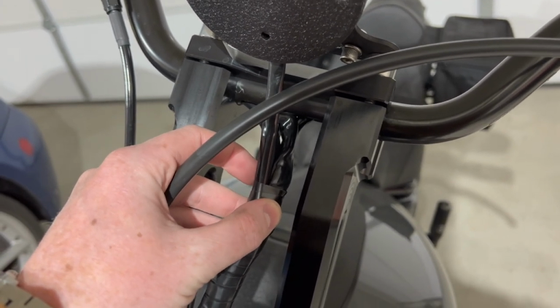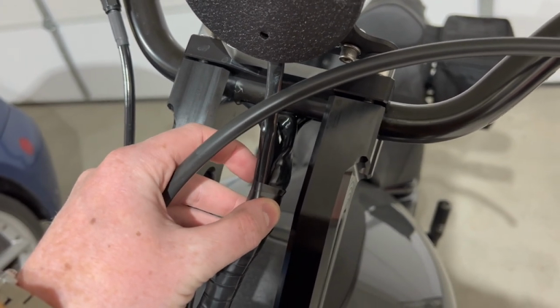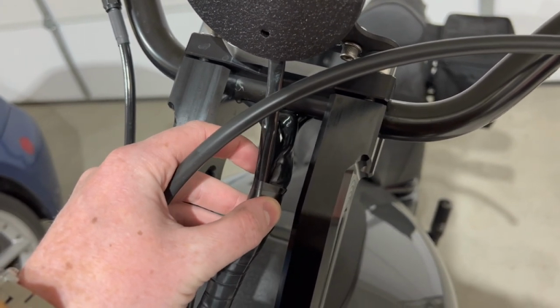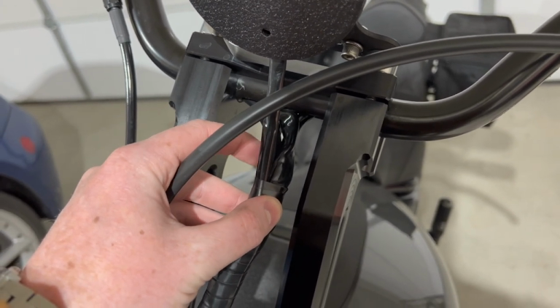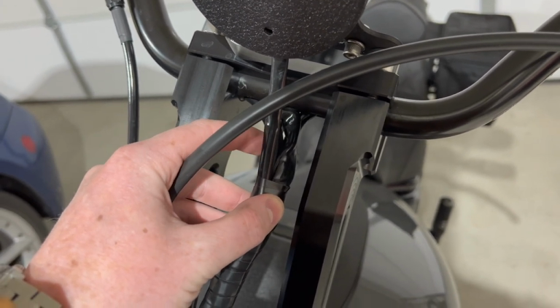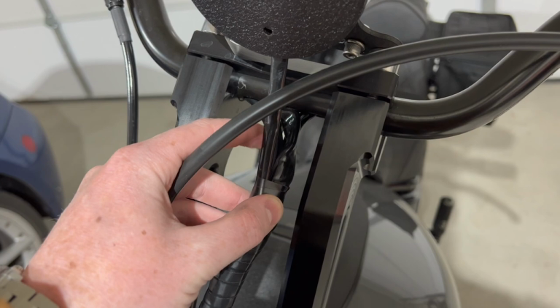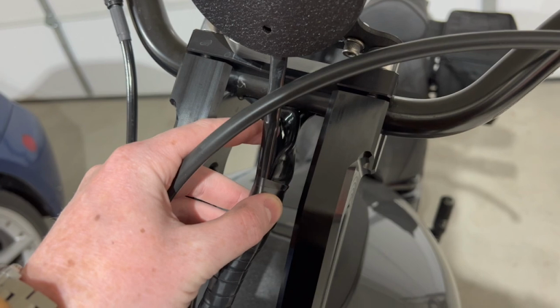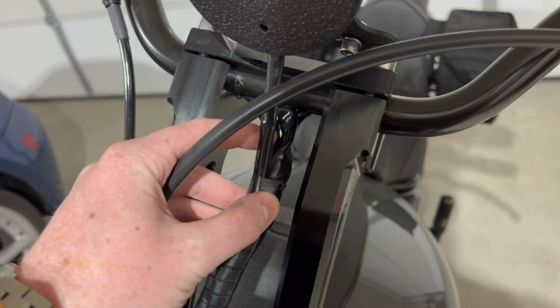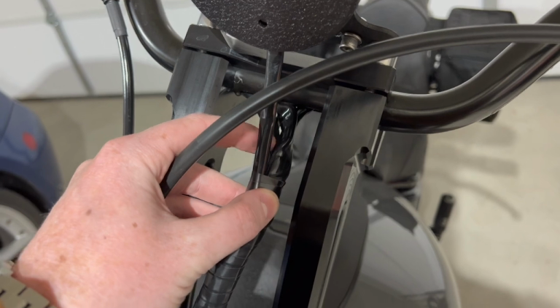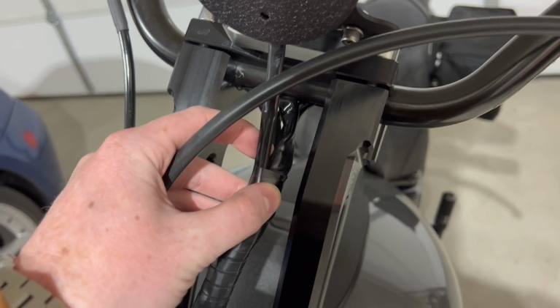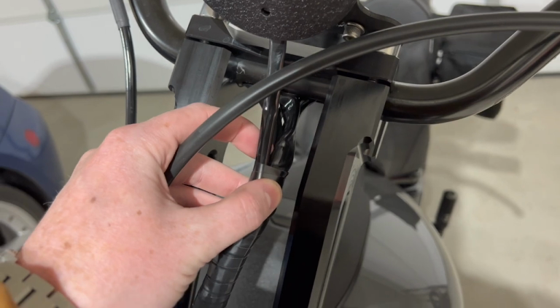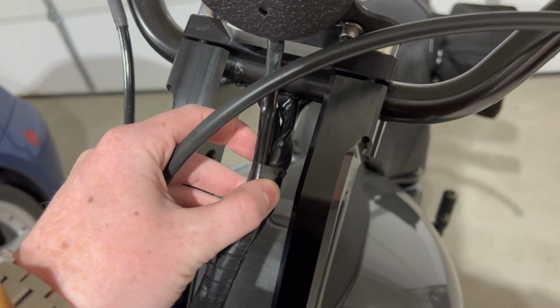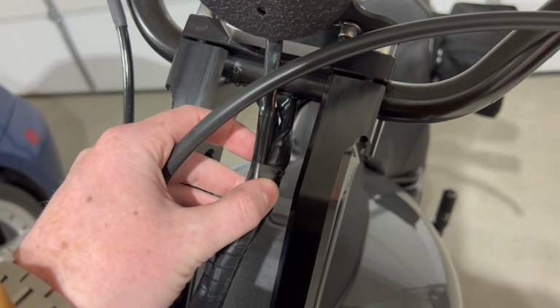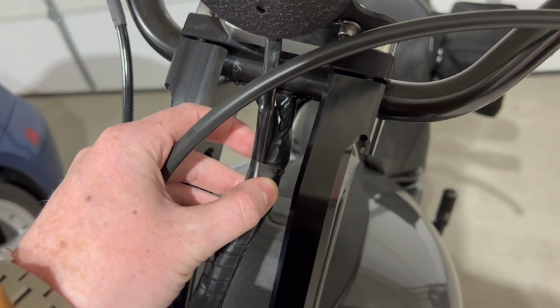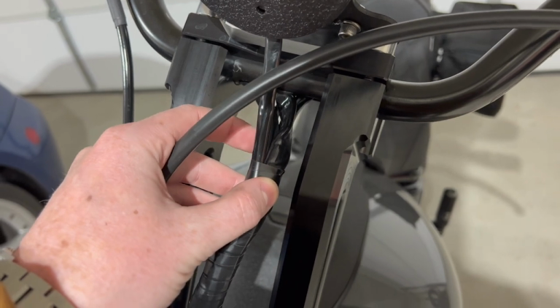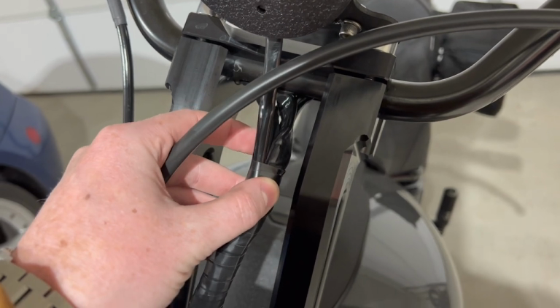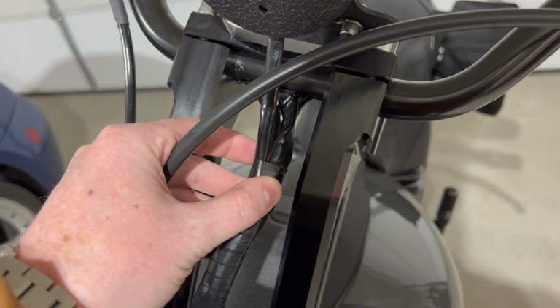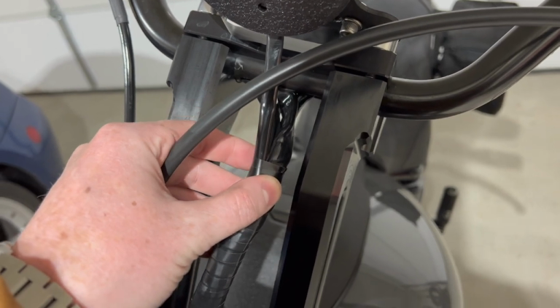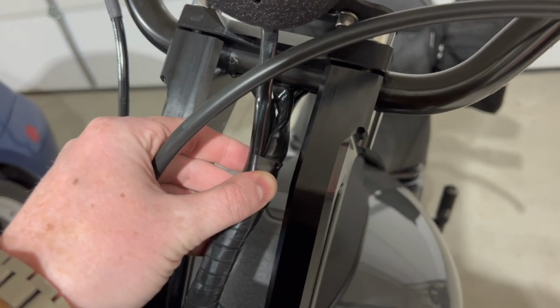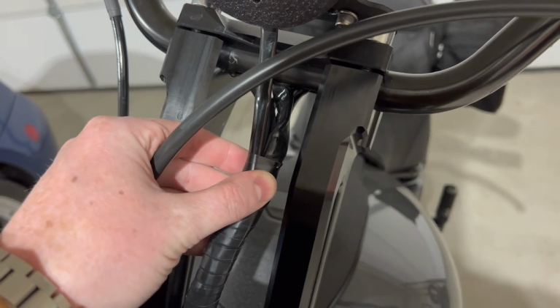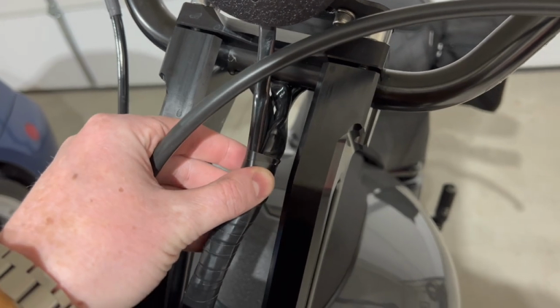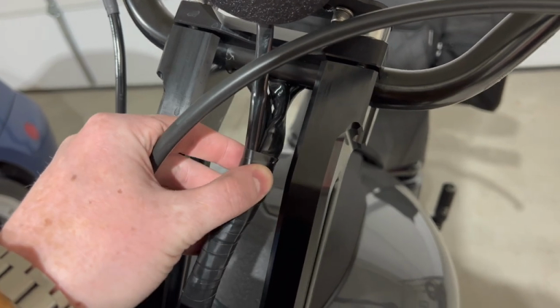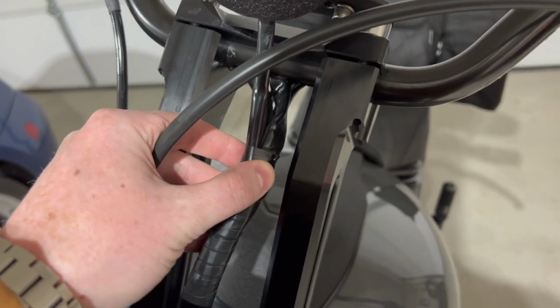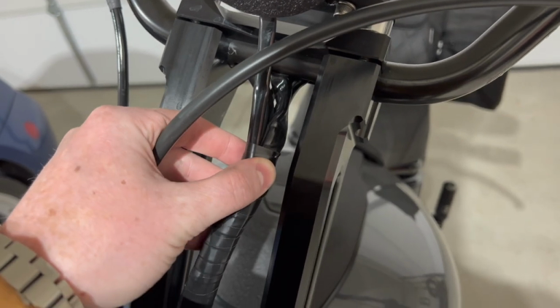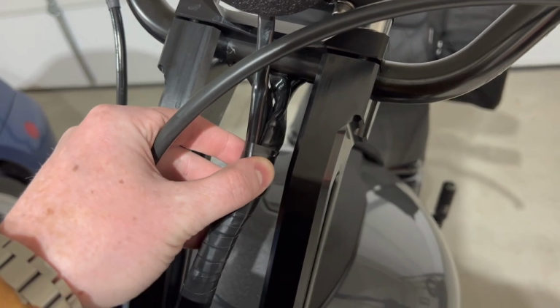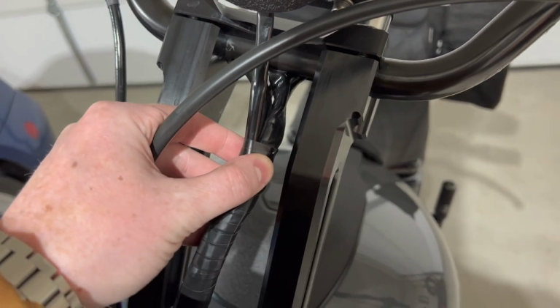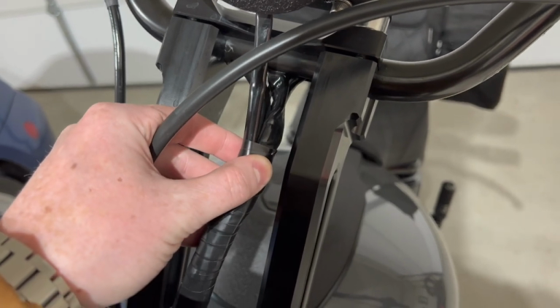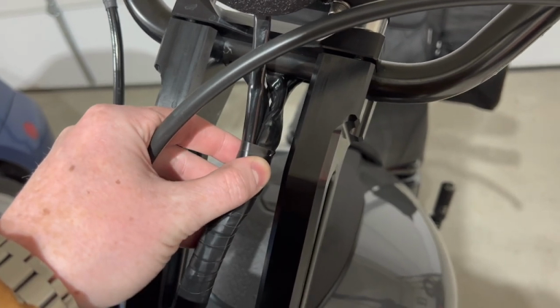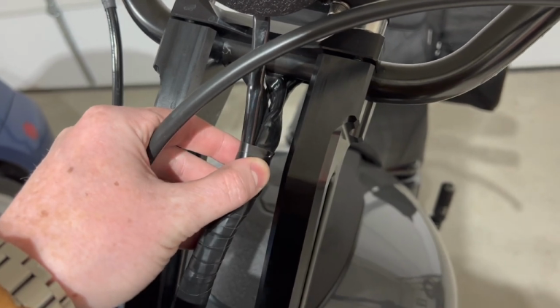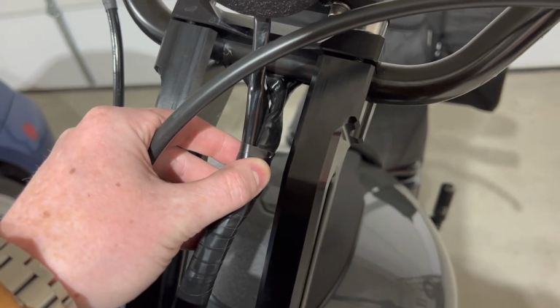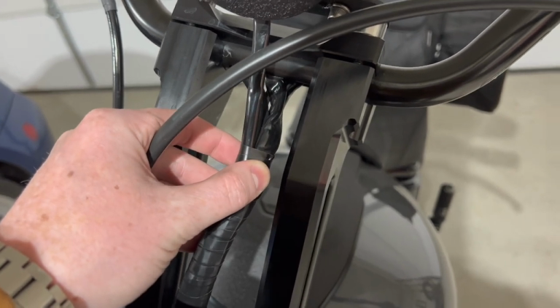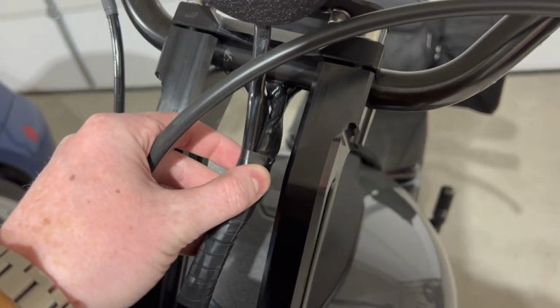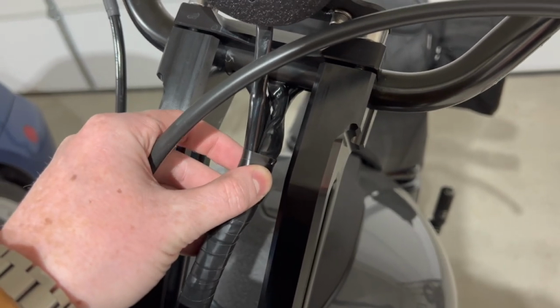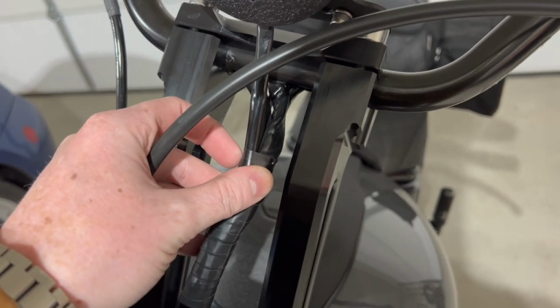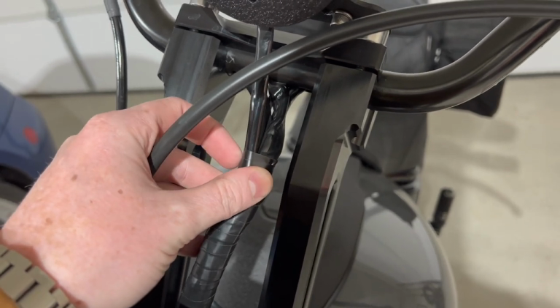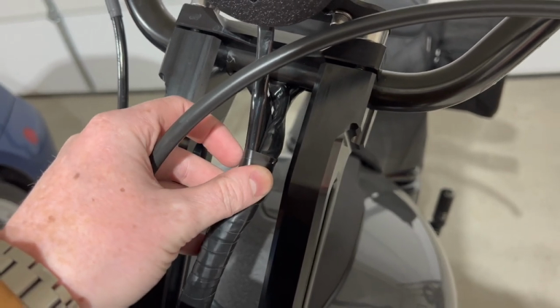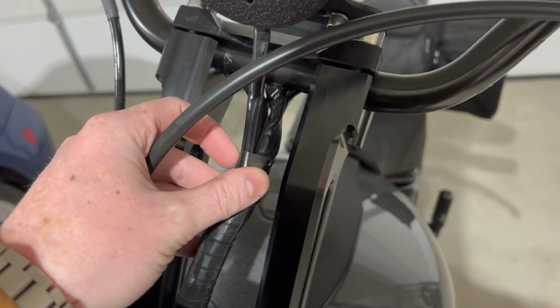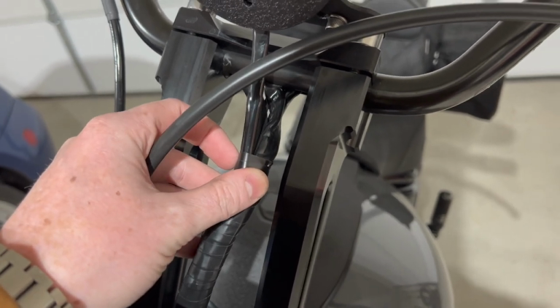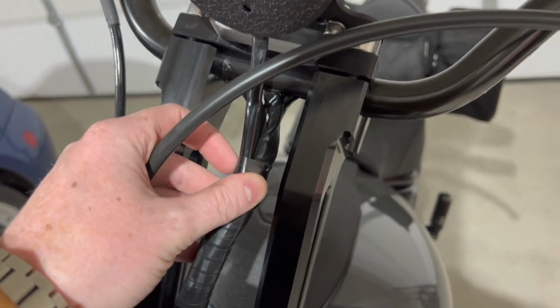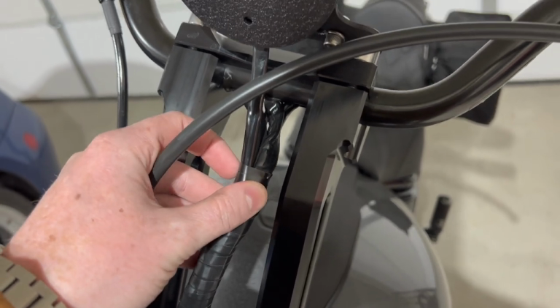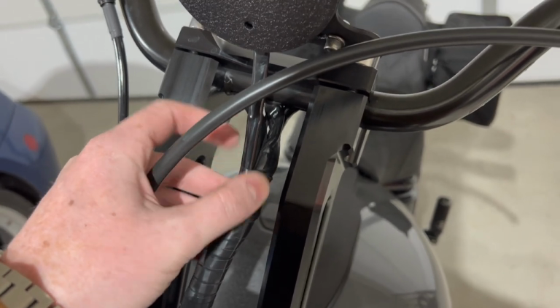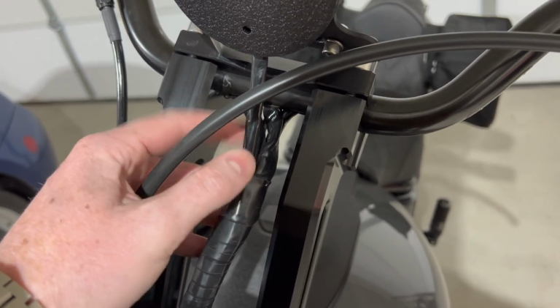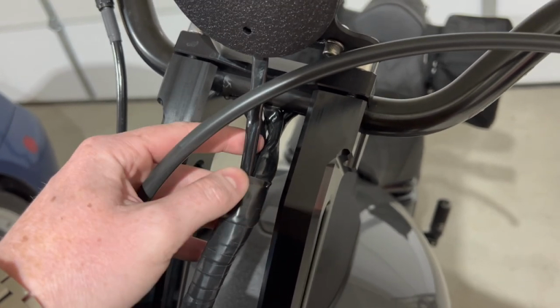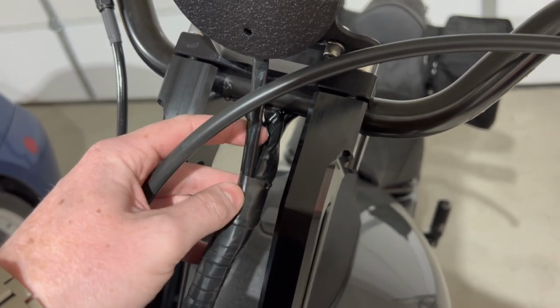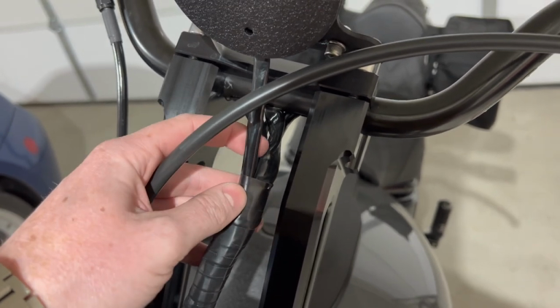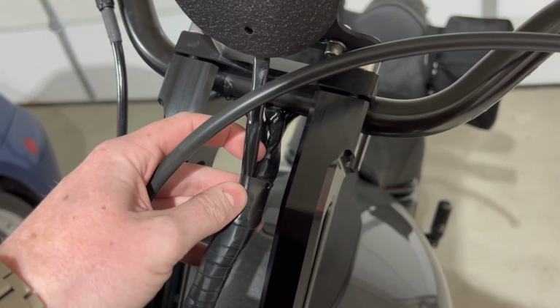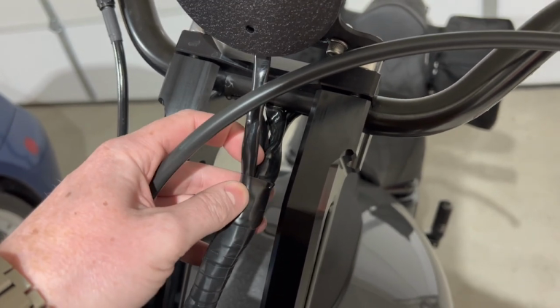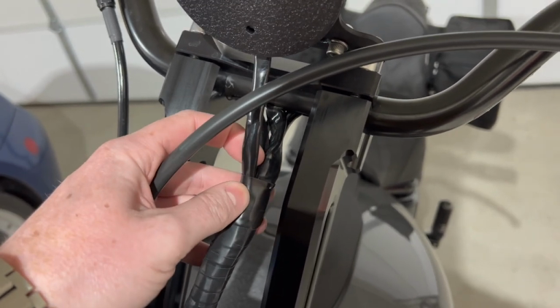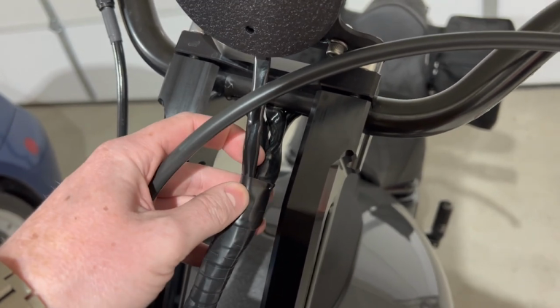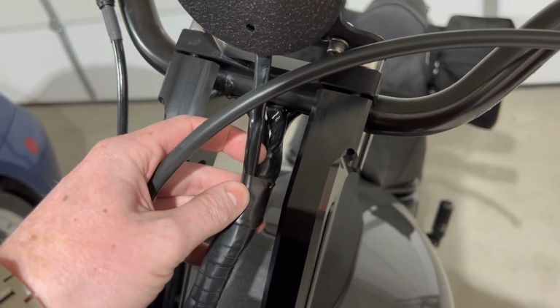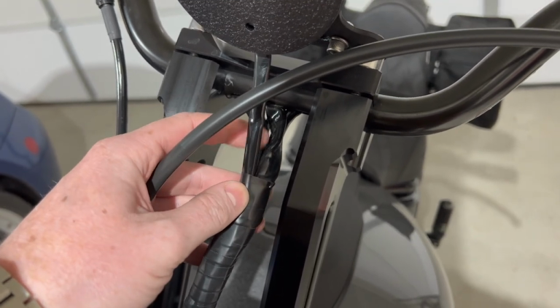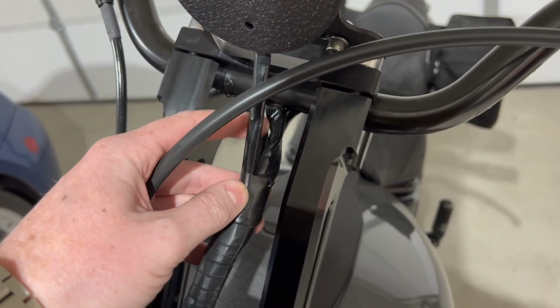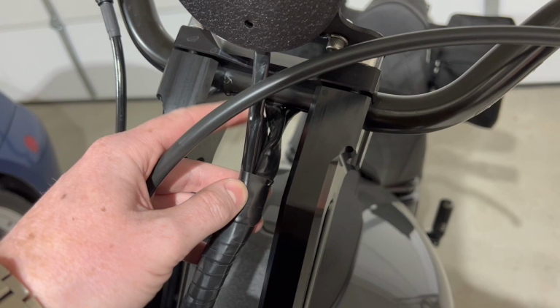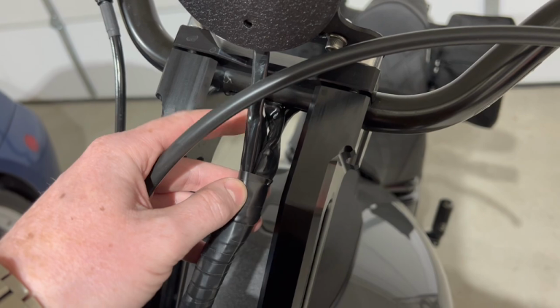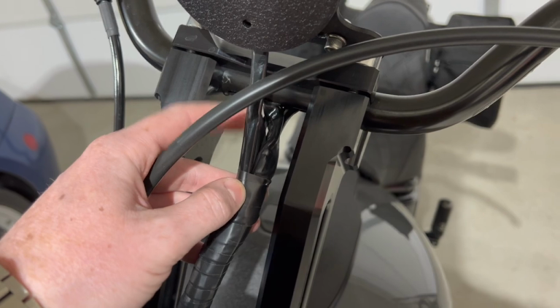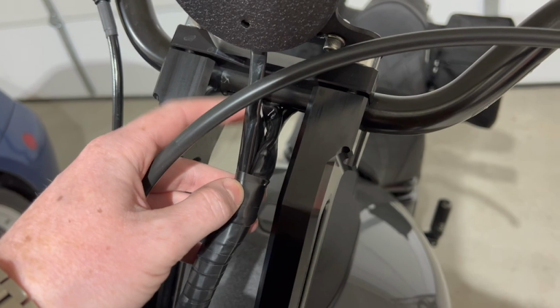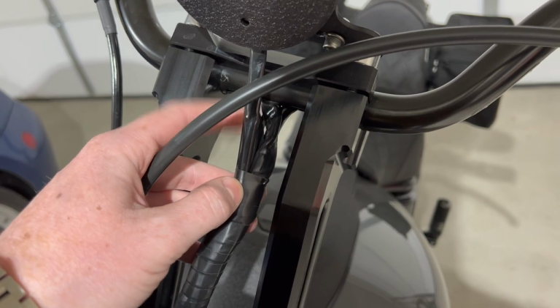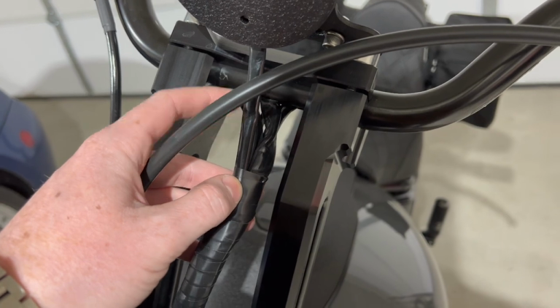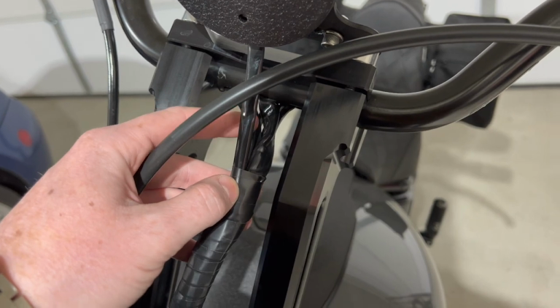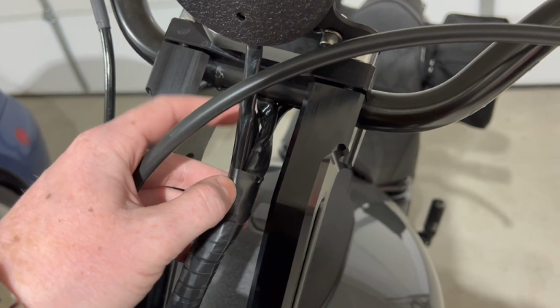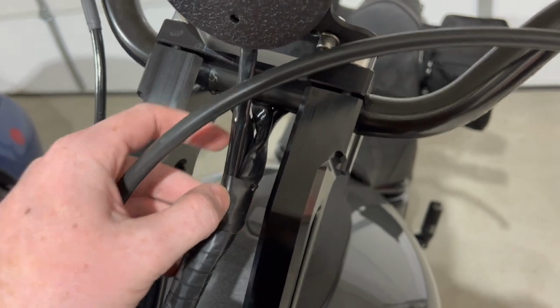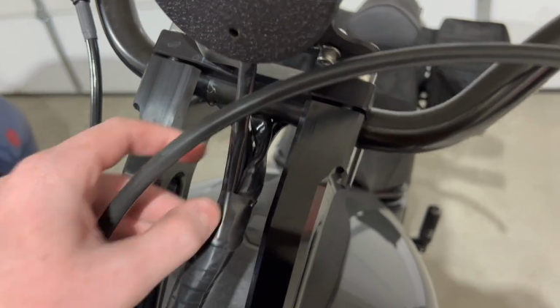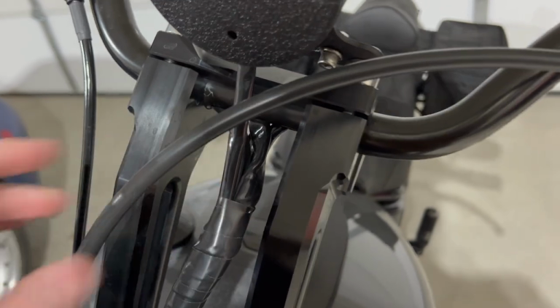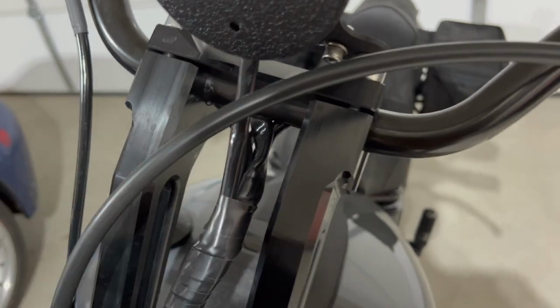I don't have part numbers for you, but if you go into any Harley dealer they'll know what you're talking about. Sometimes these are hard to get — they can be on back order.